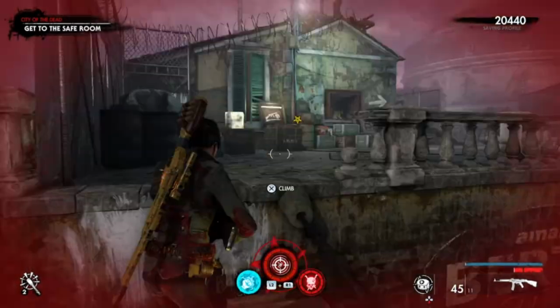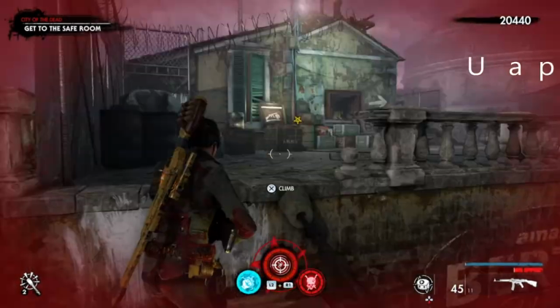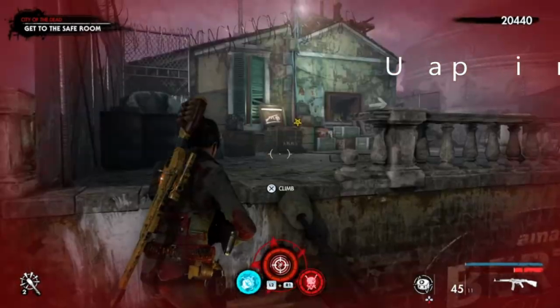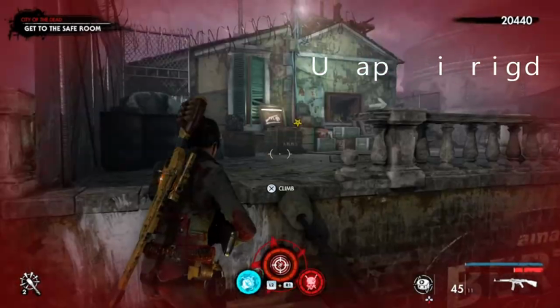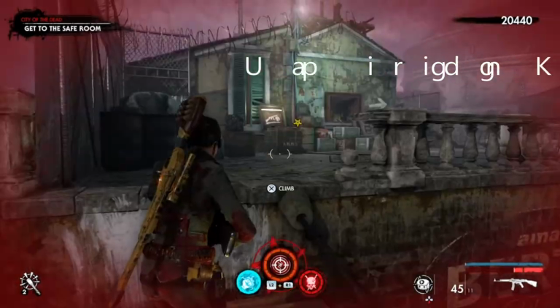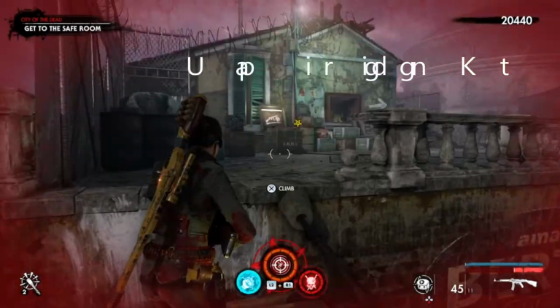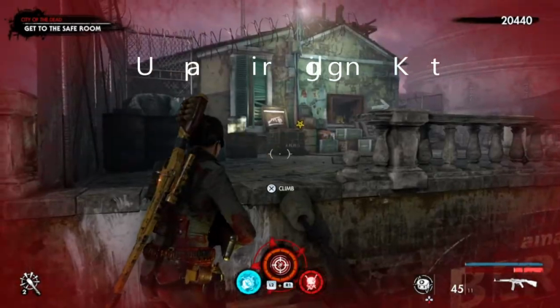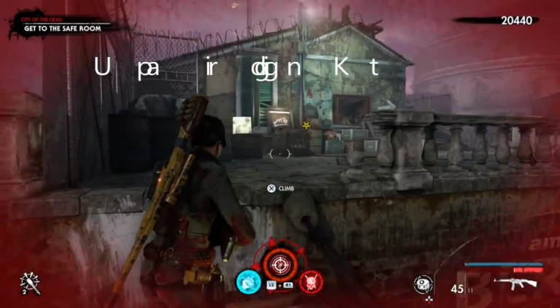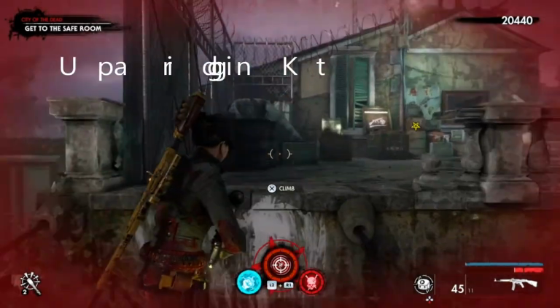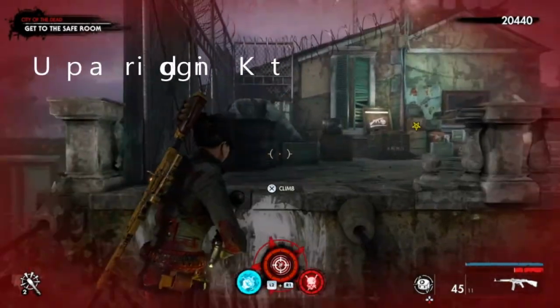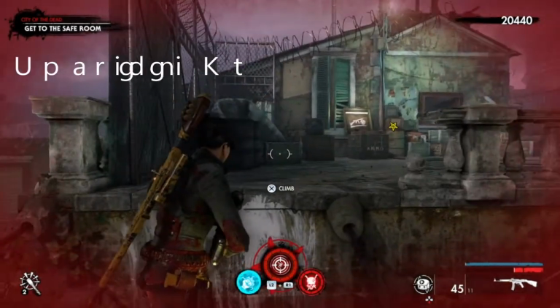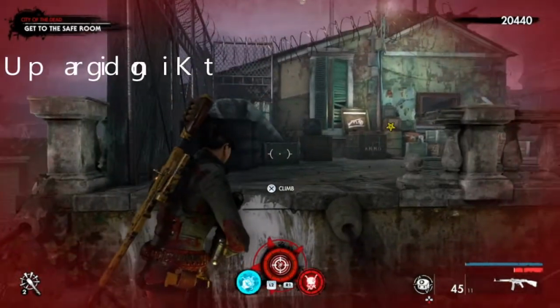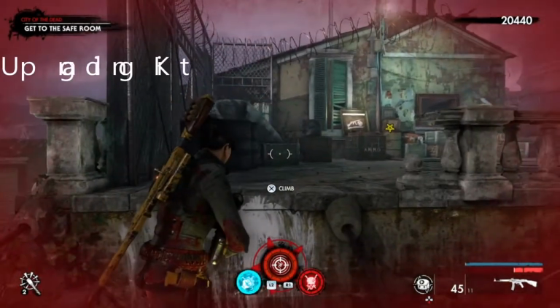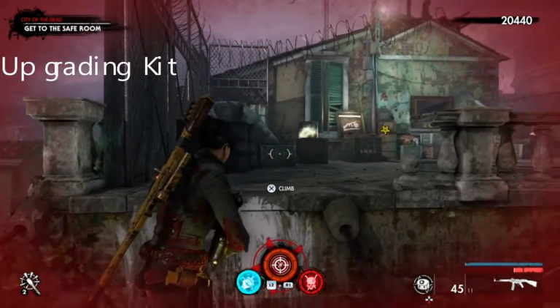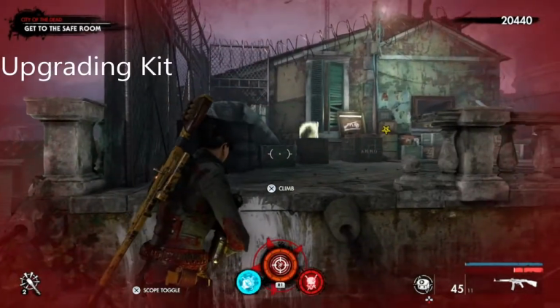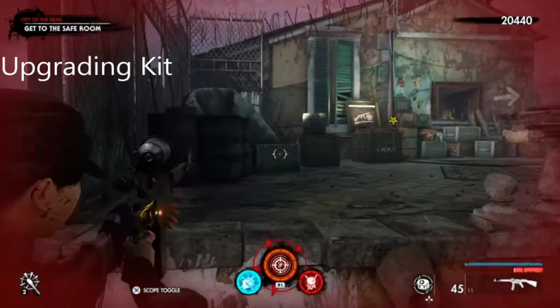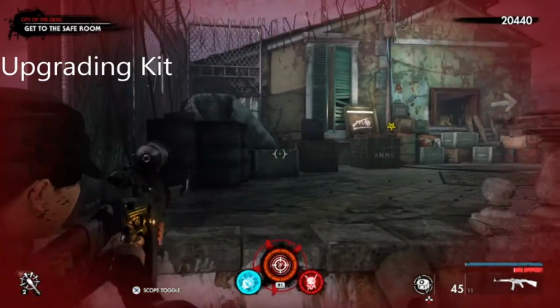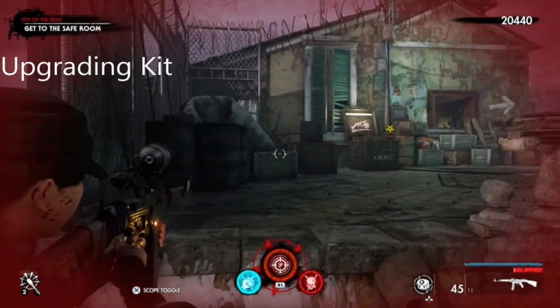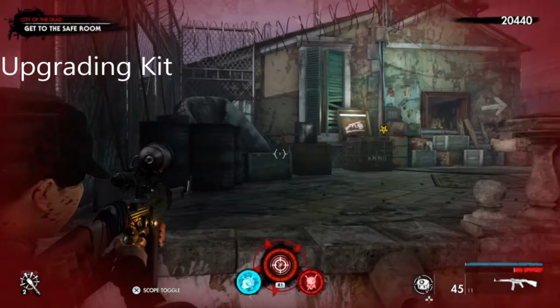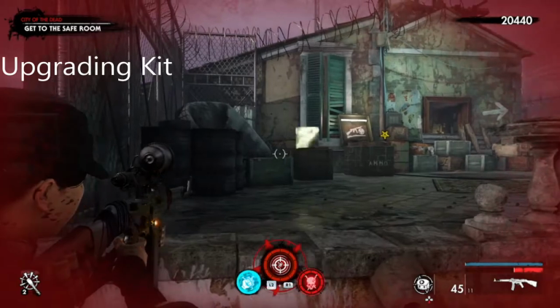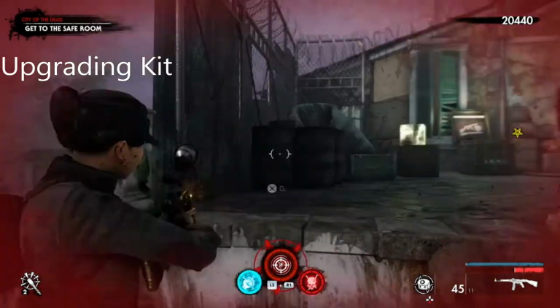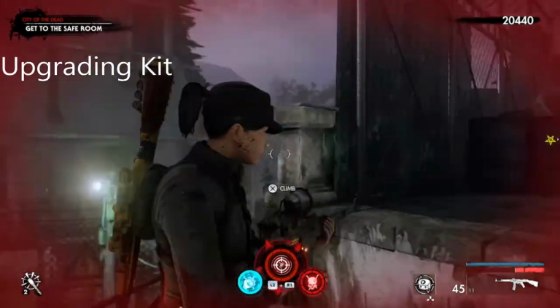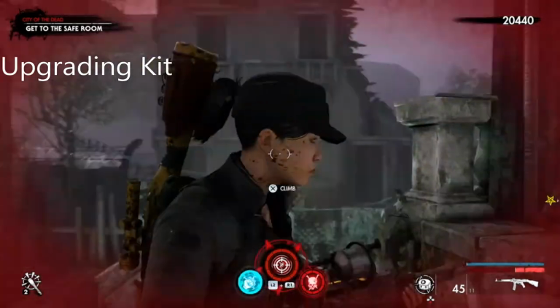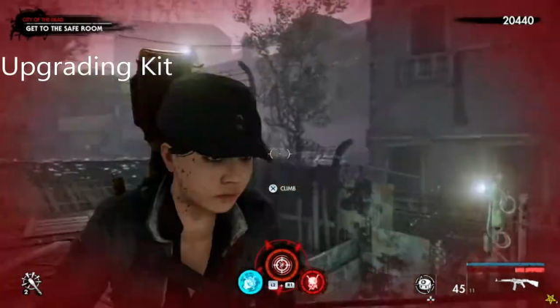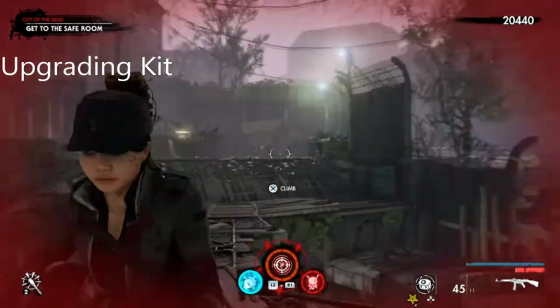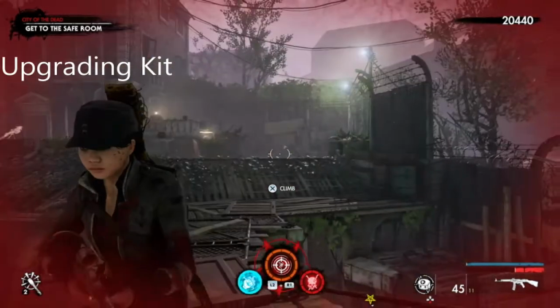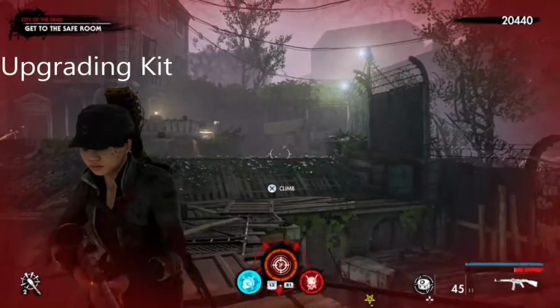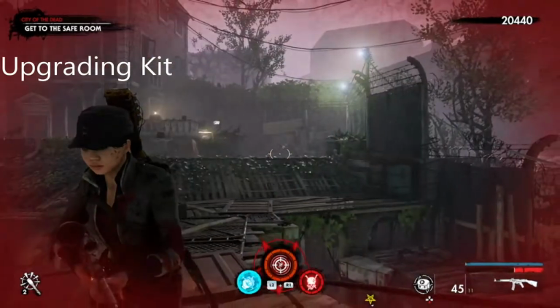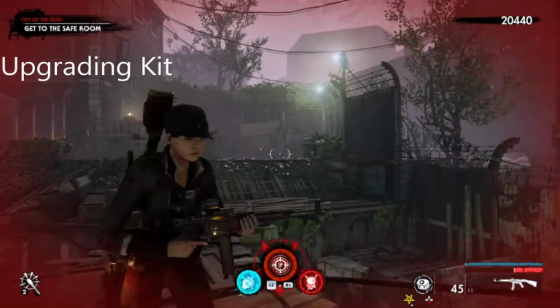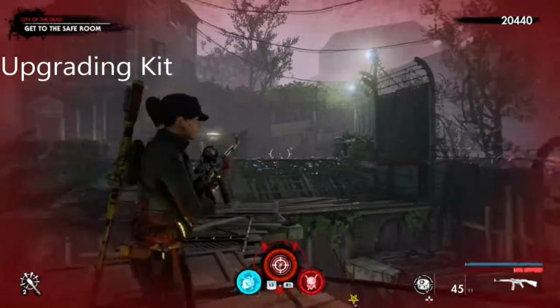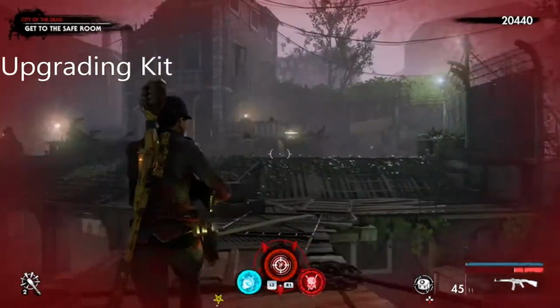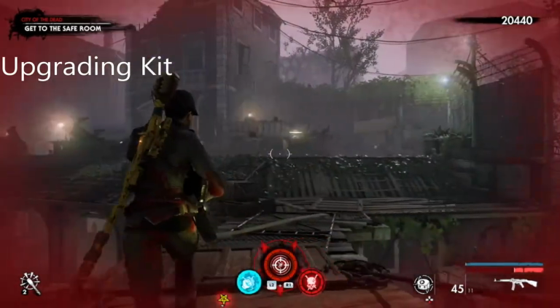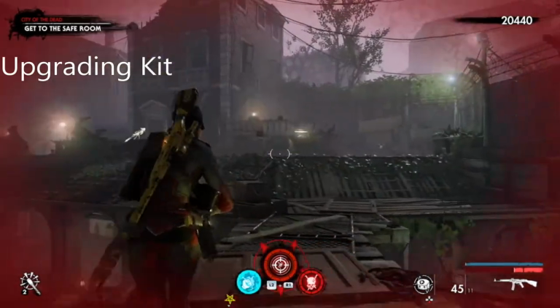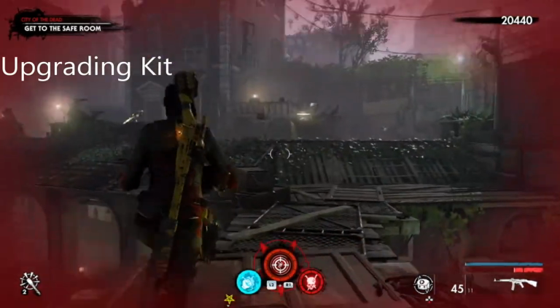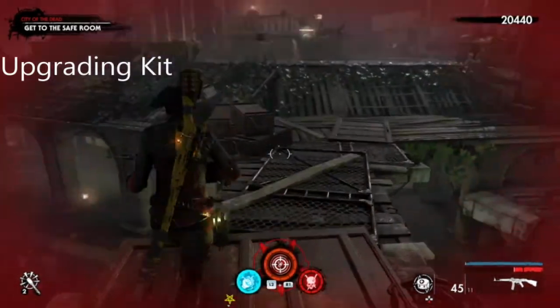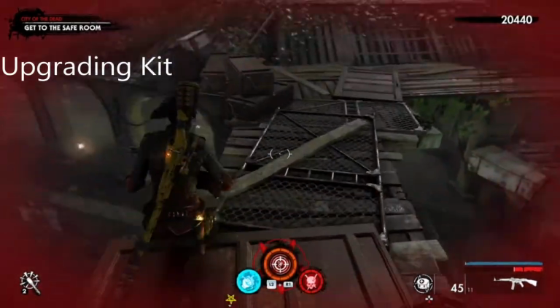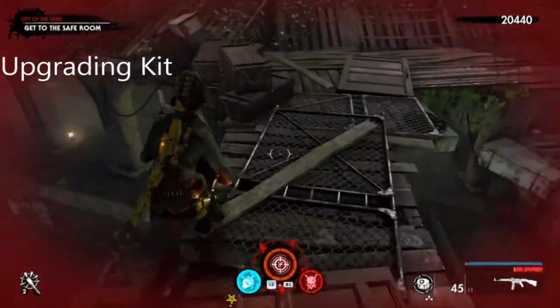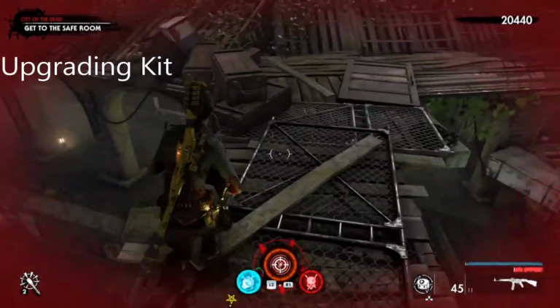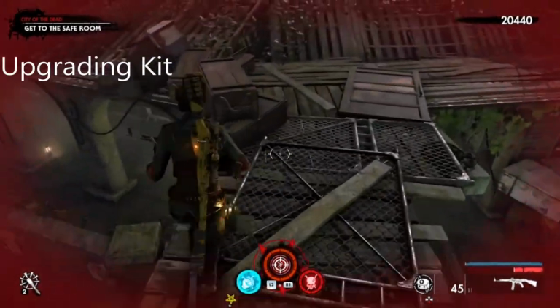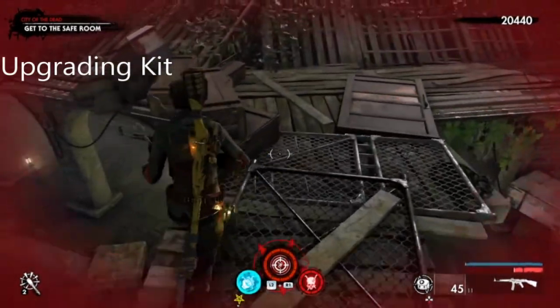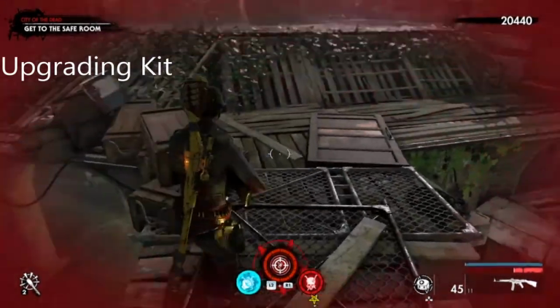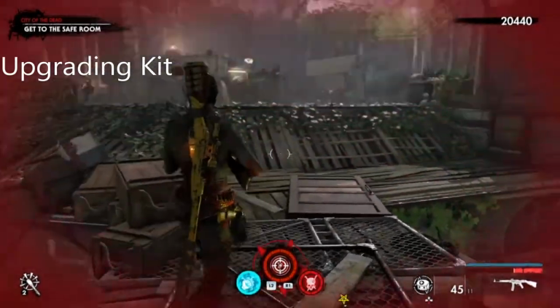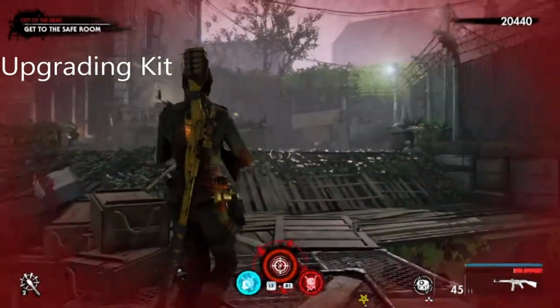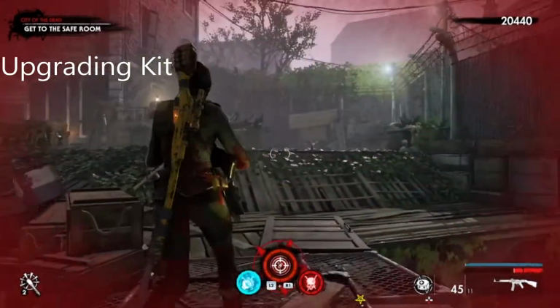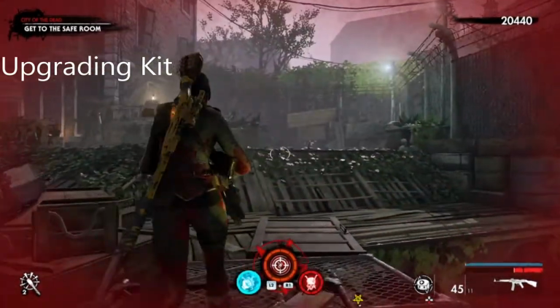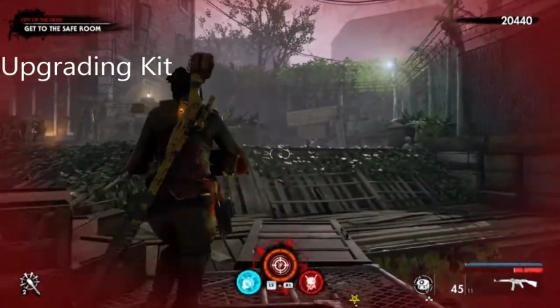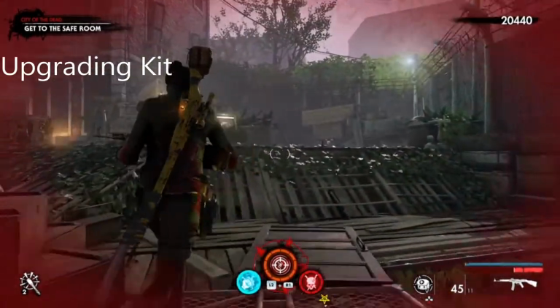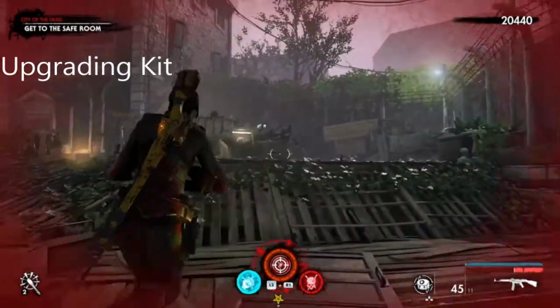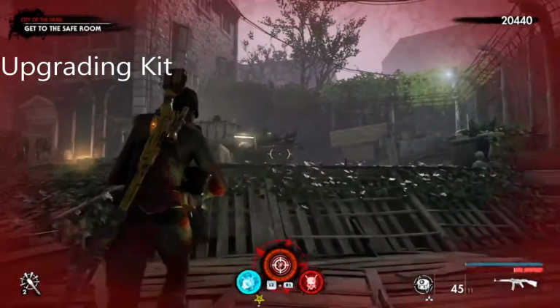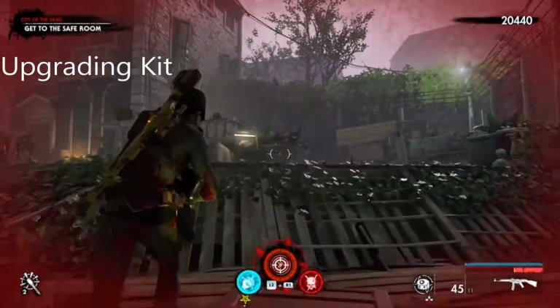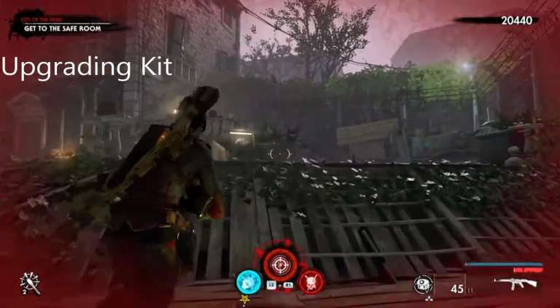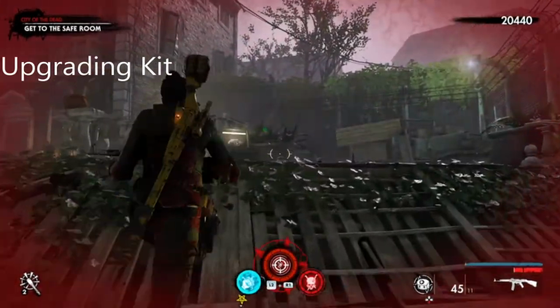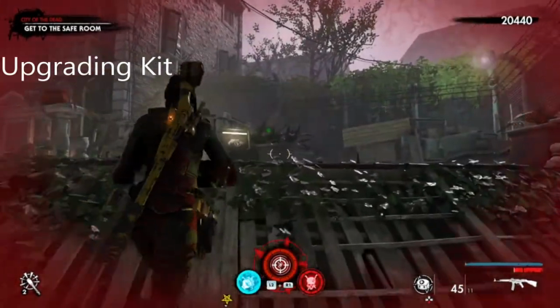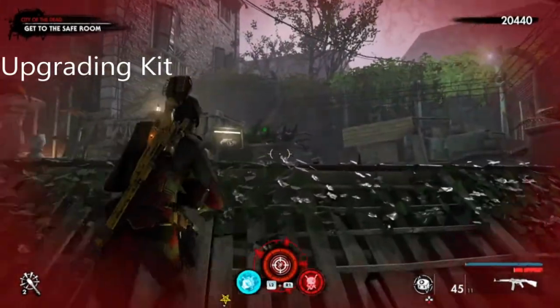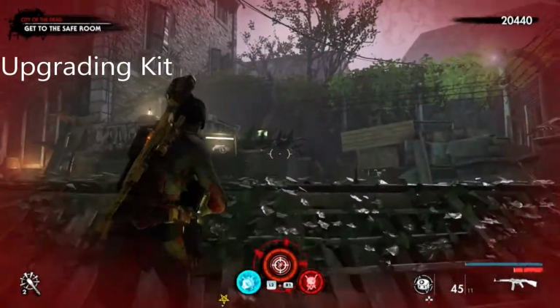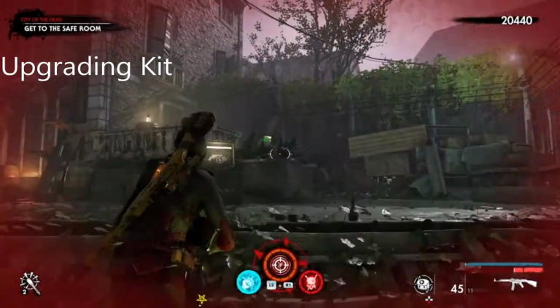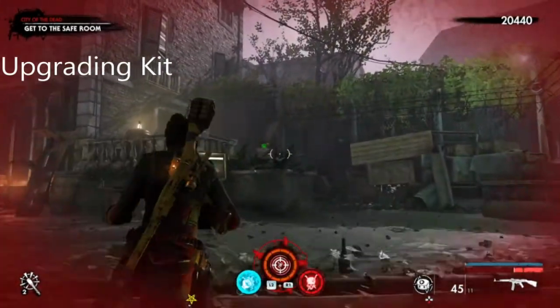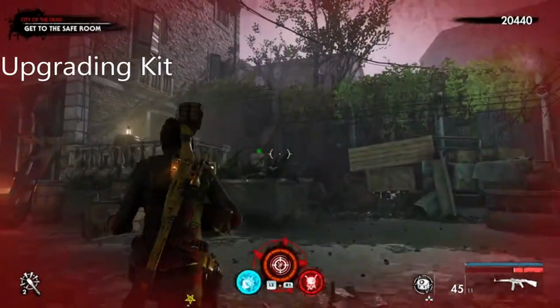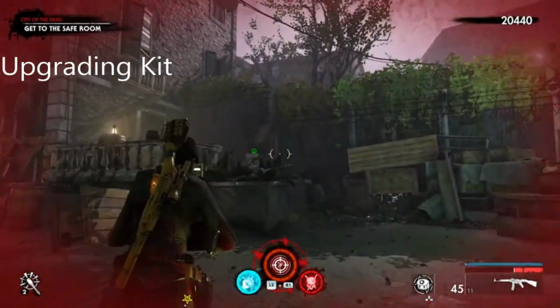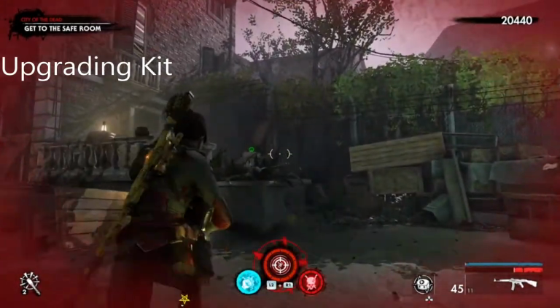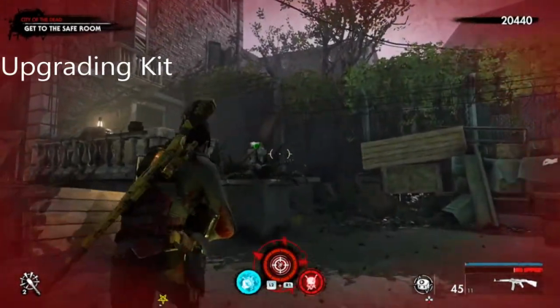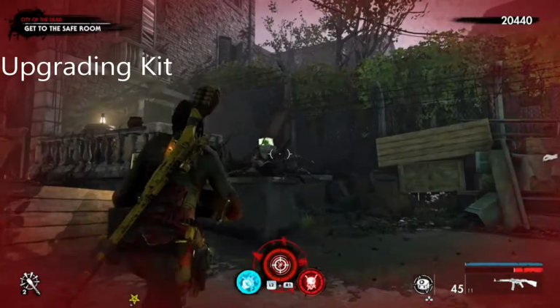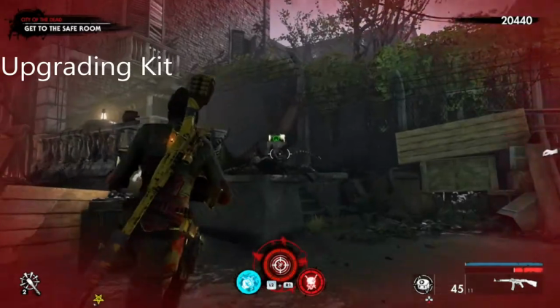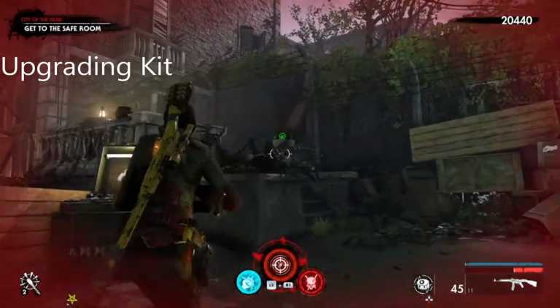Once you come across the document, the upgrading kit is just right up here.